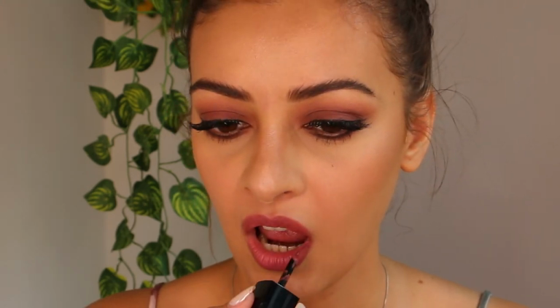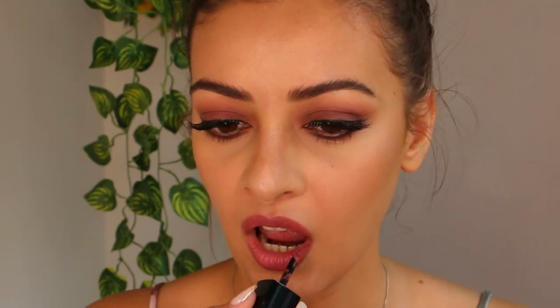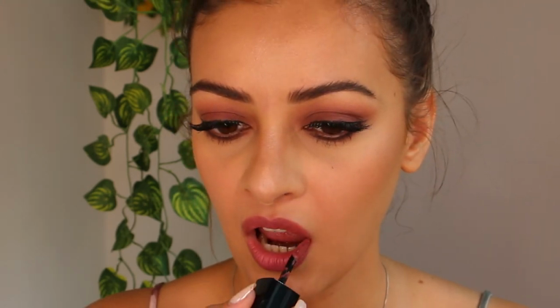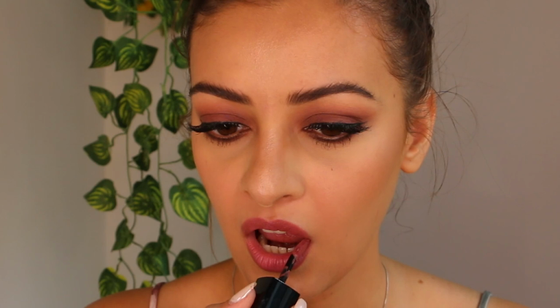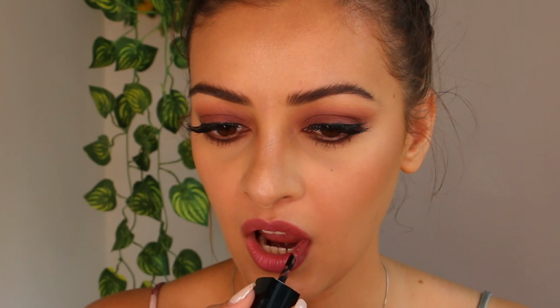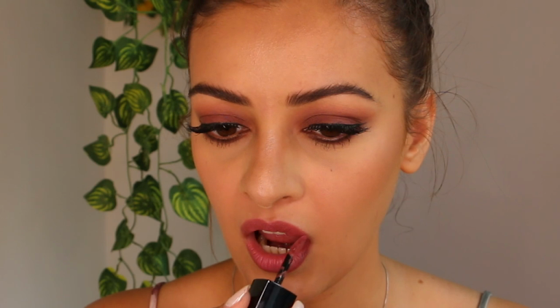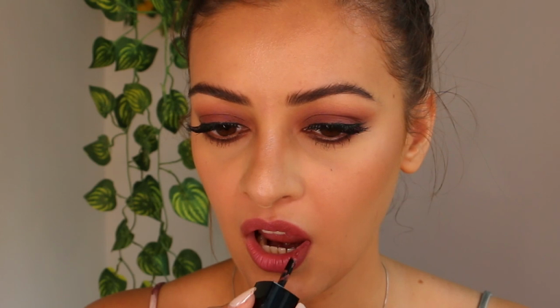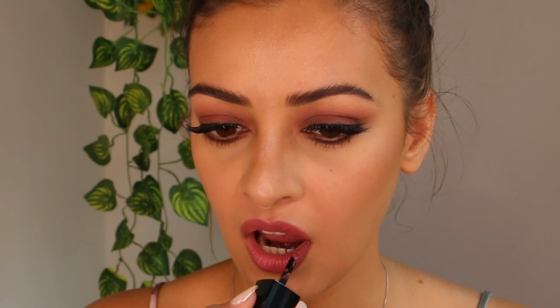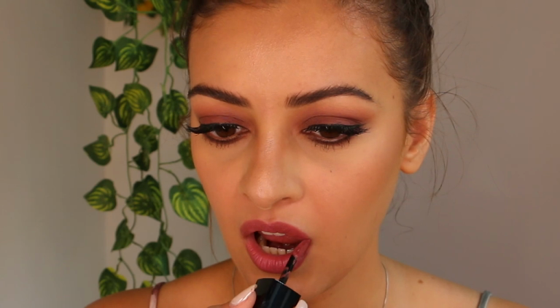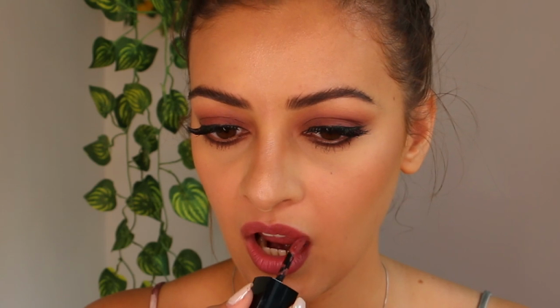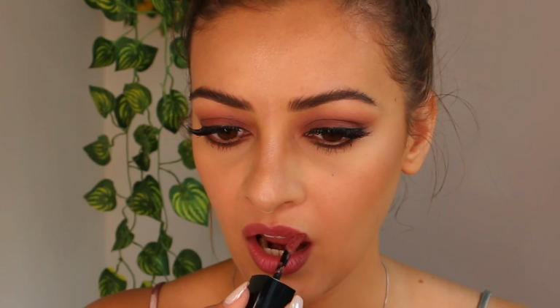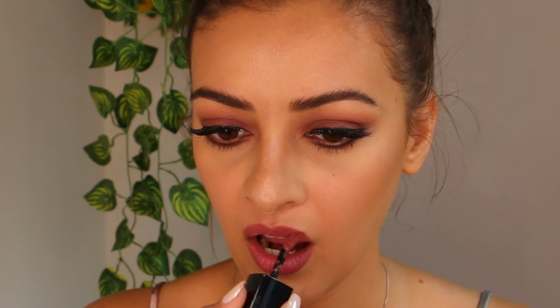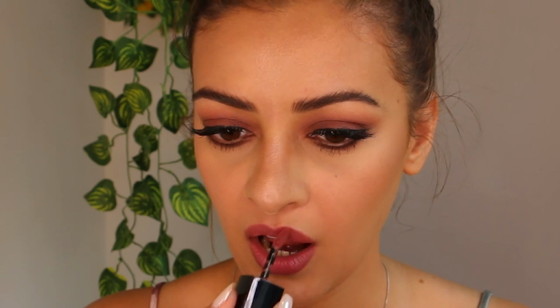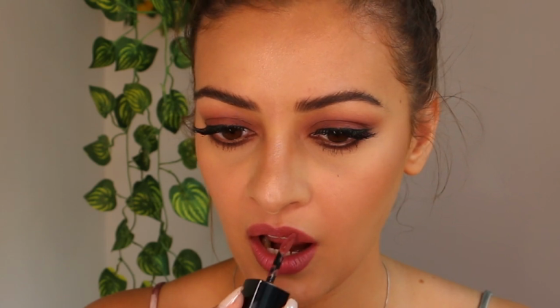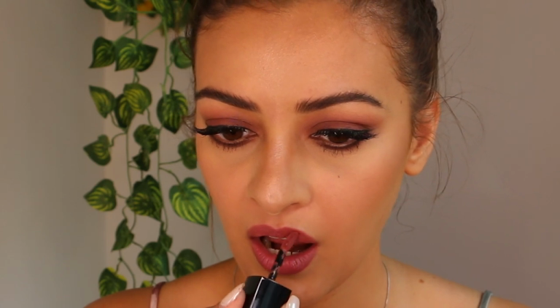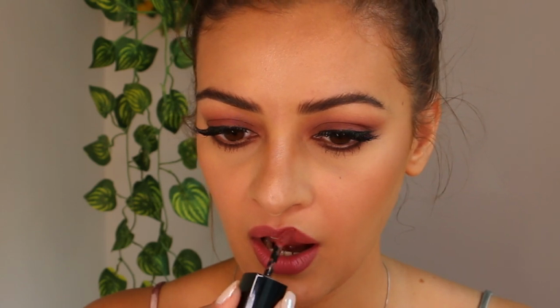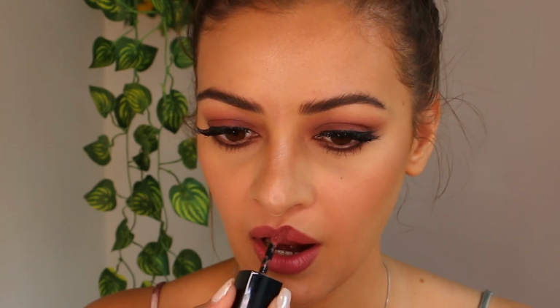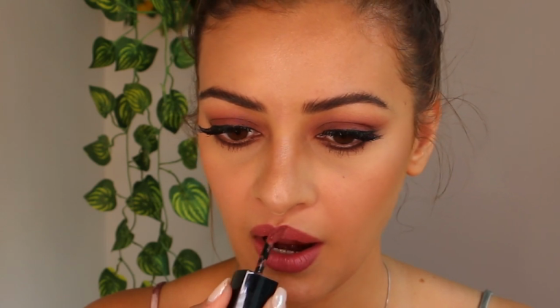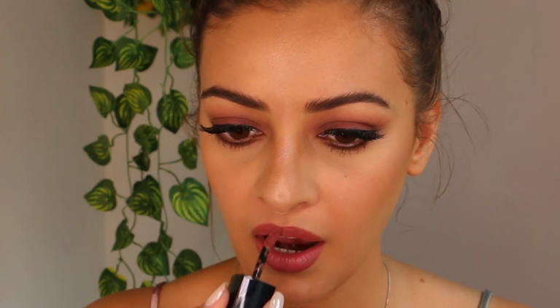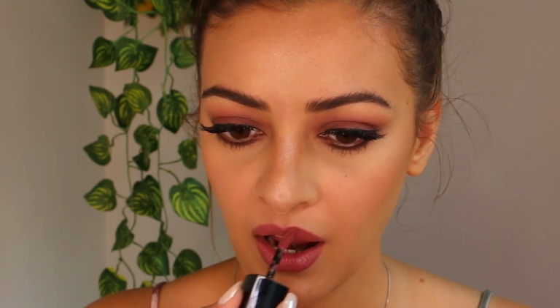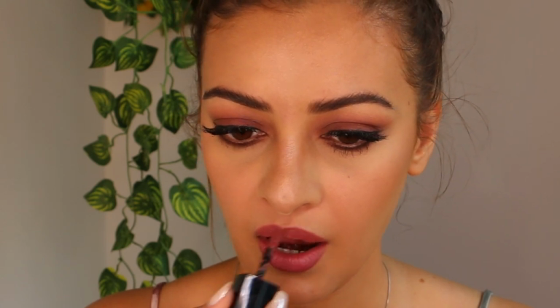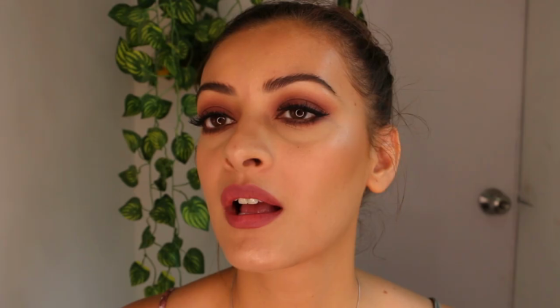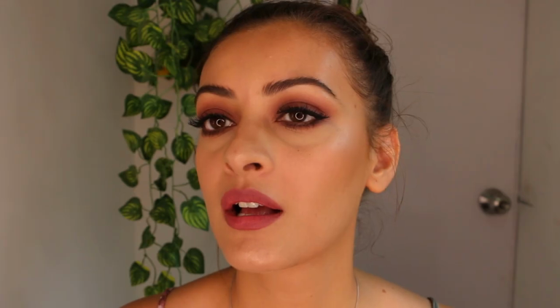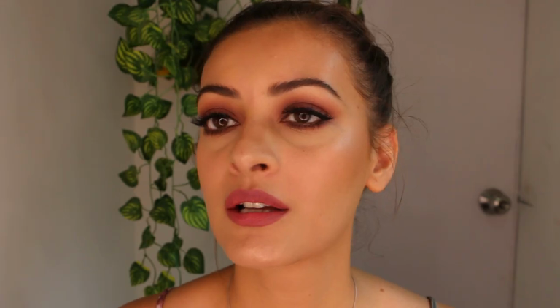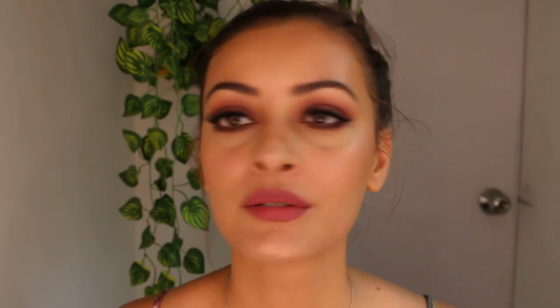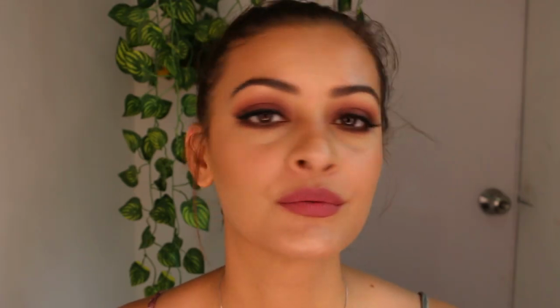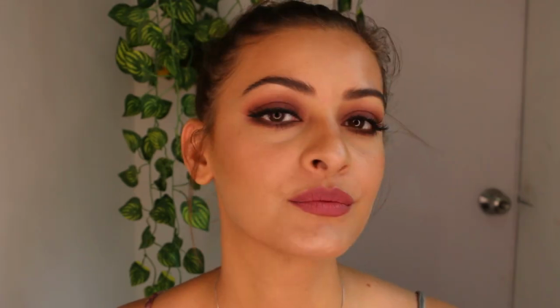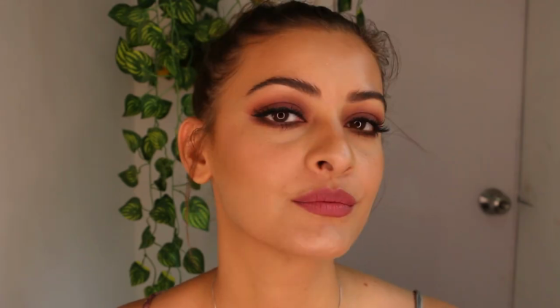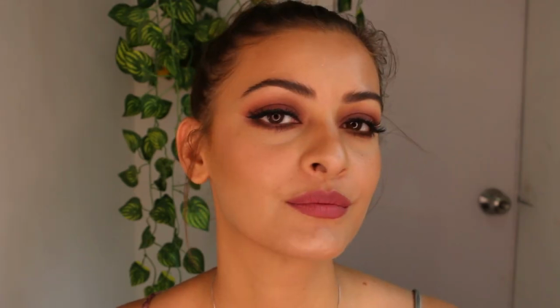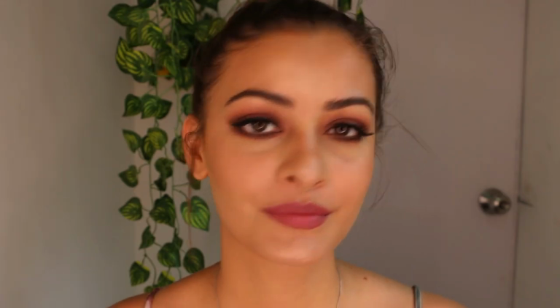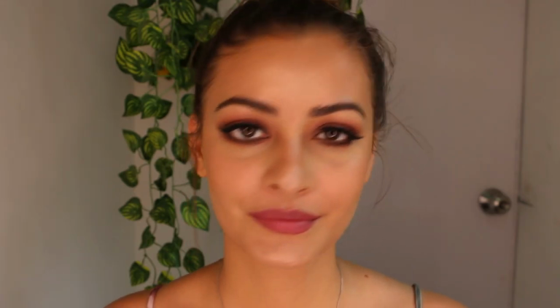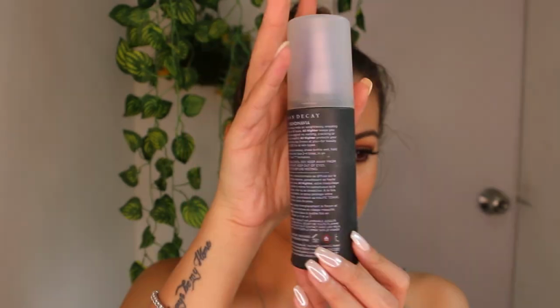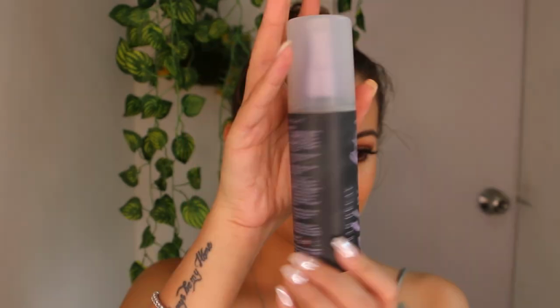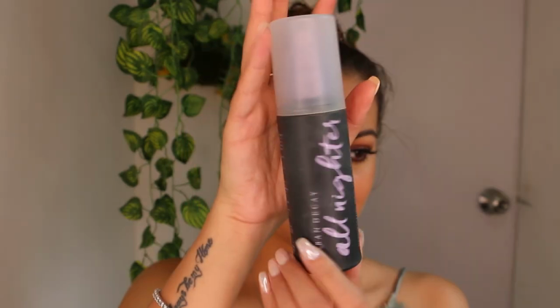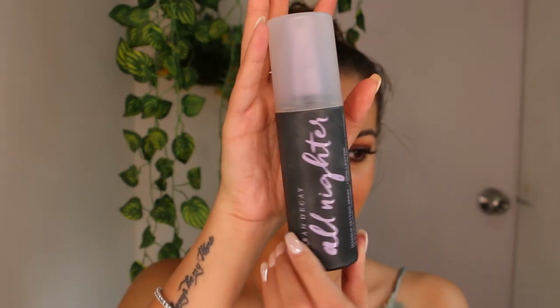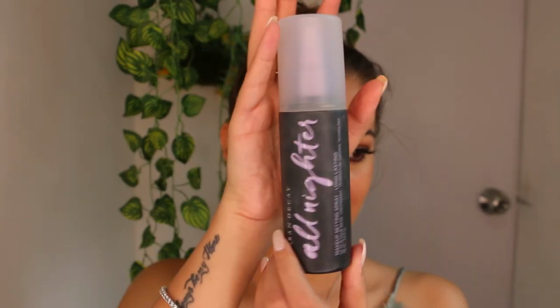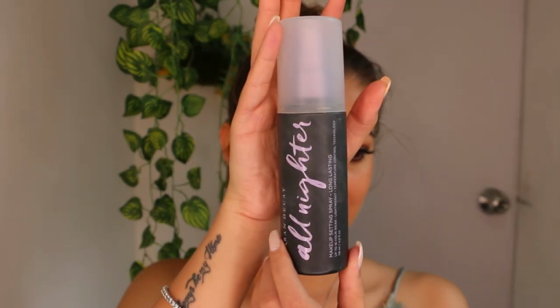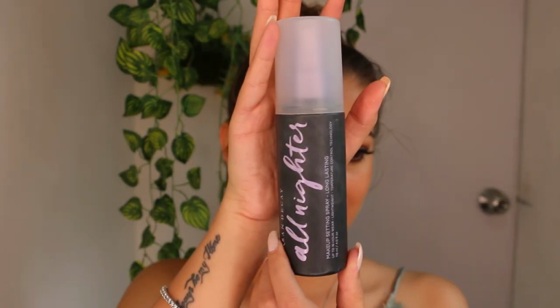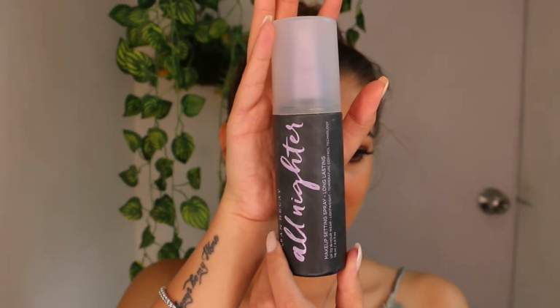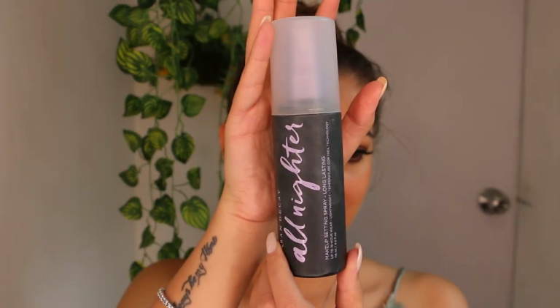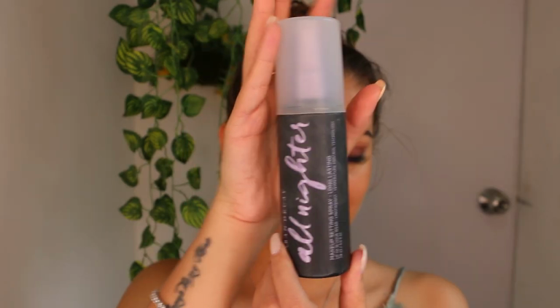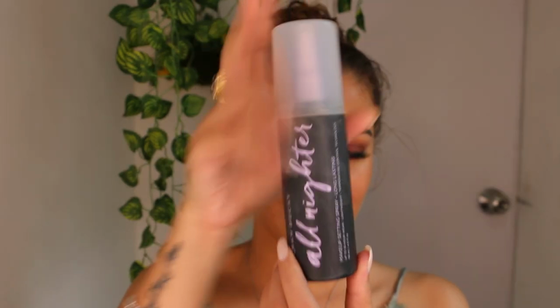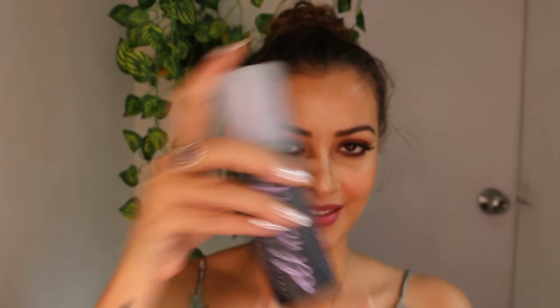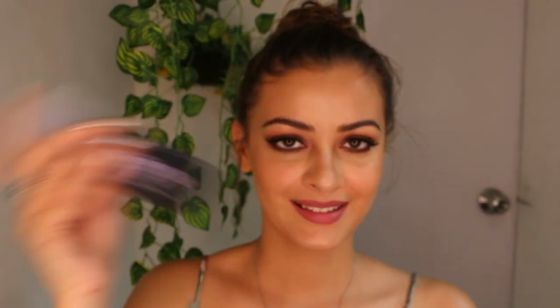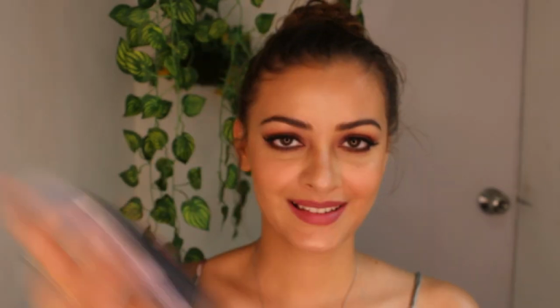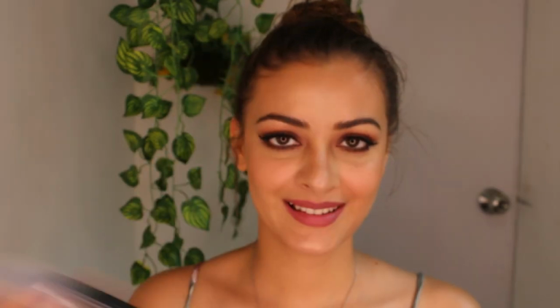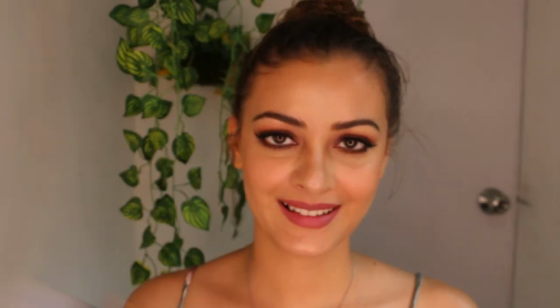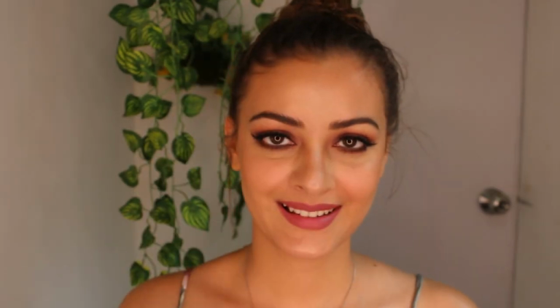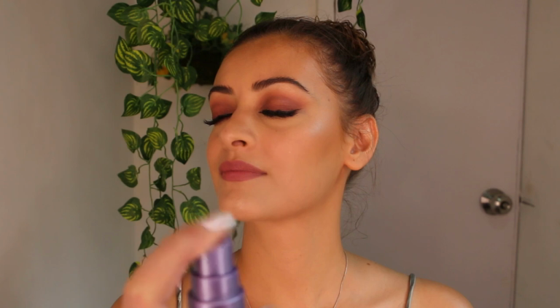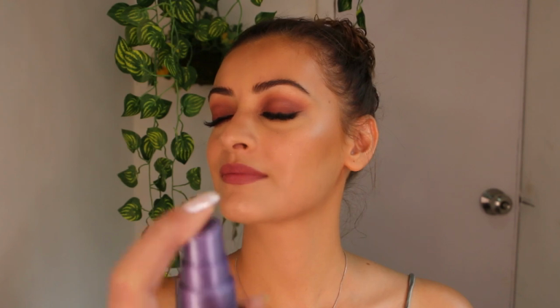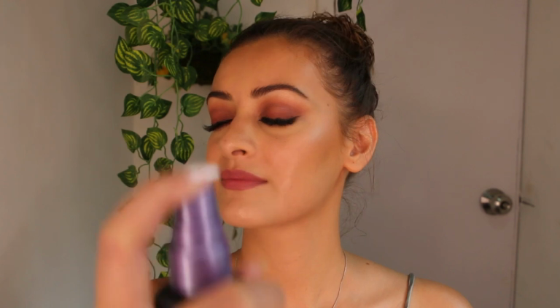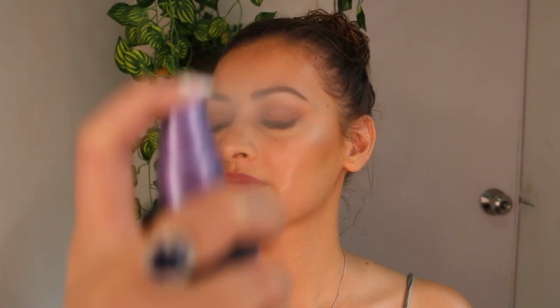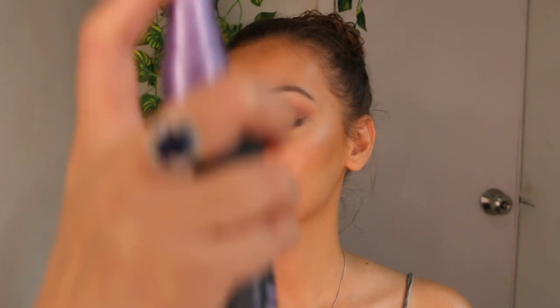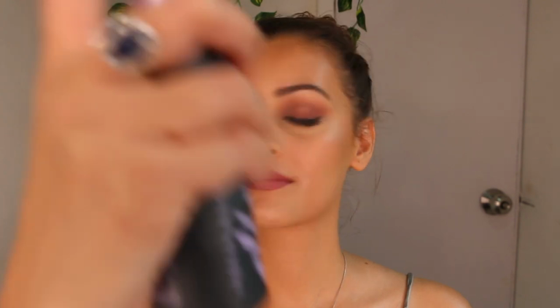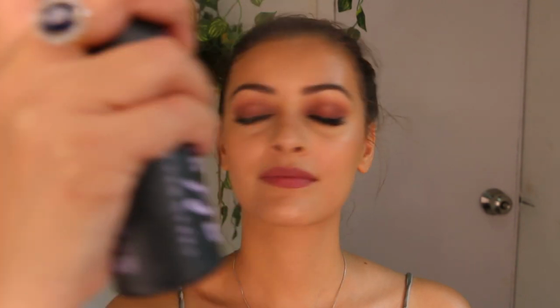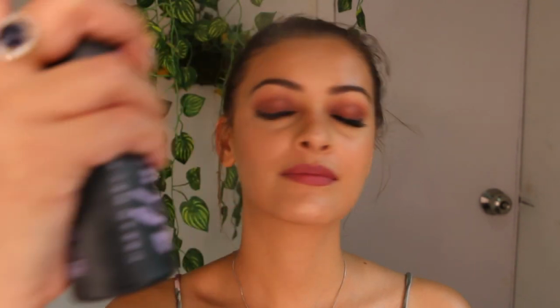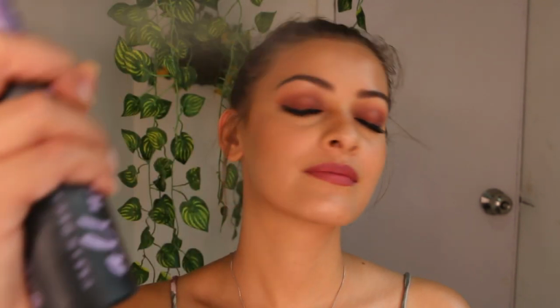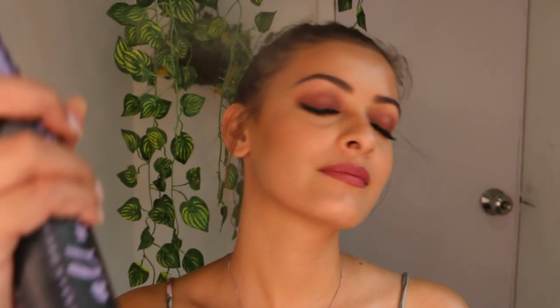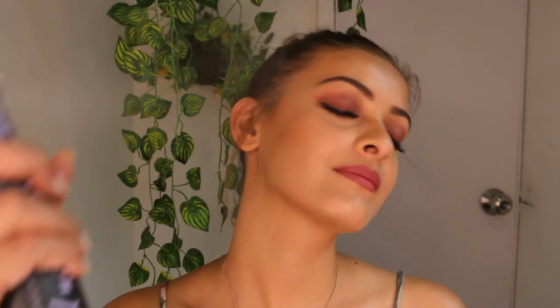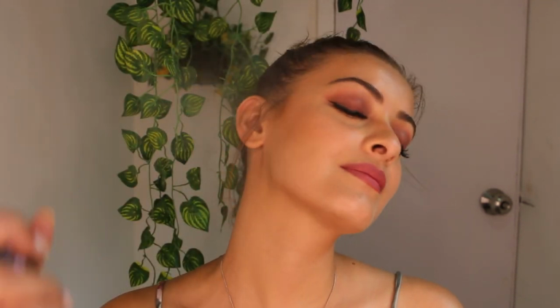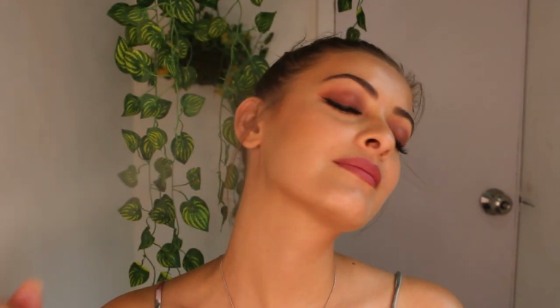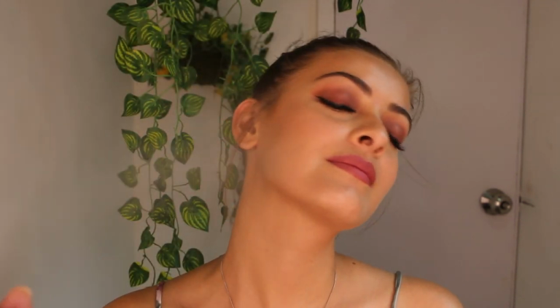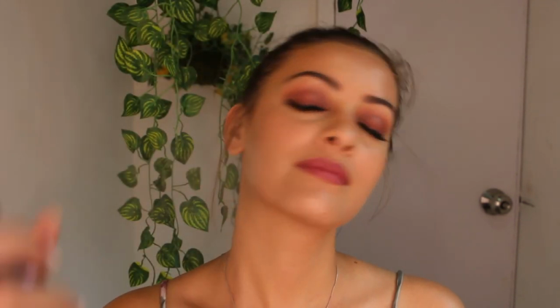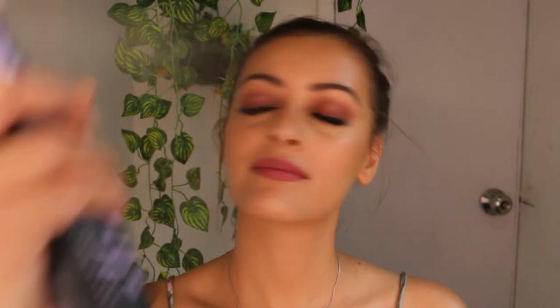And lastly, setting all this up with Urban Decay All Nighter Setting Spray. That's about it, guys — I hope you like this tutorial!